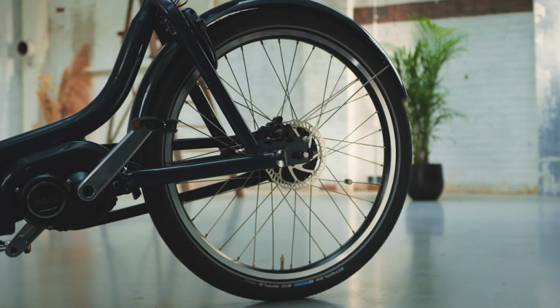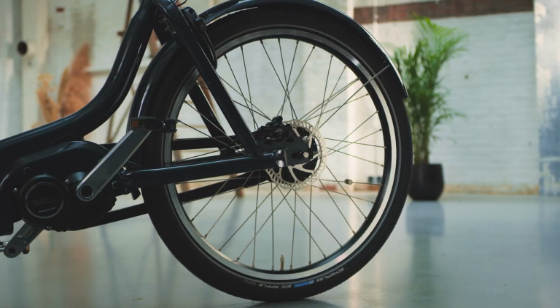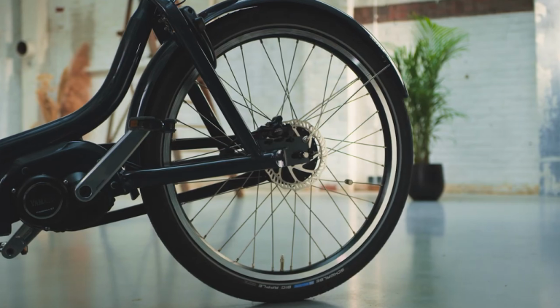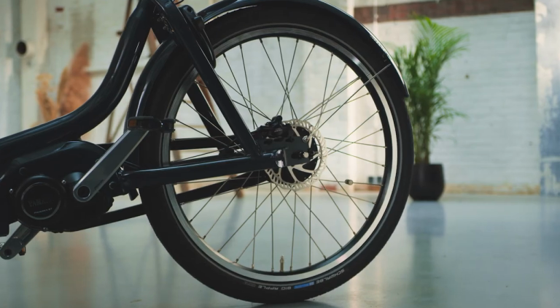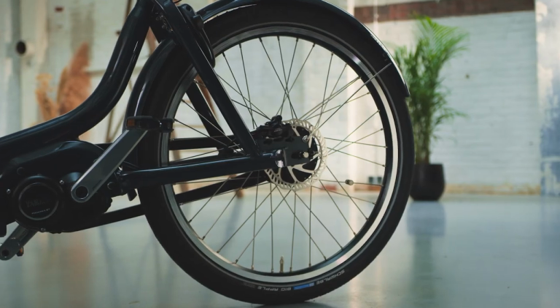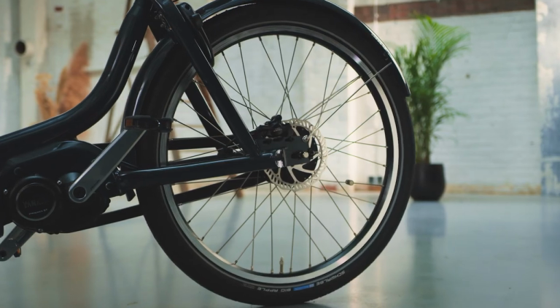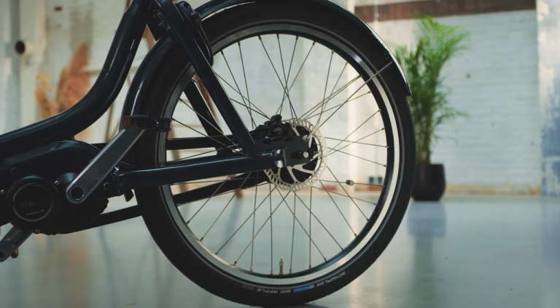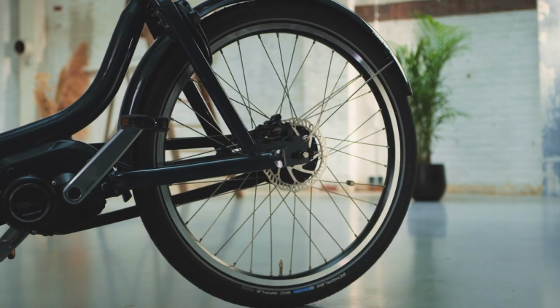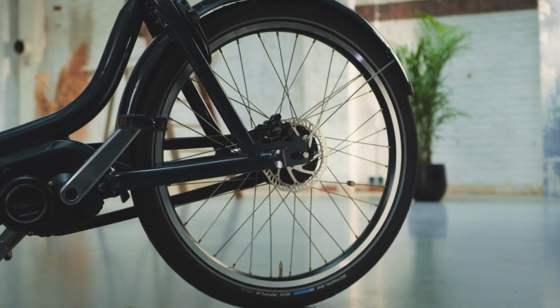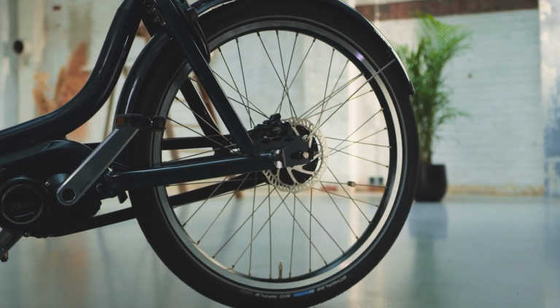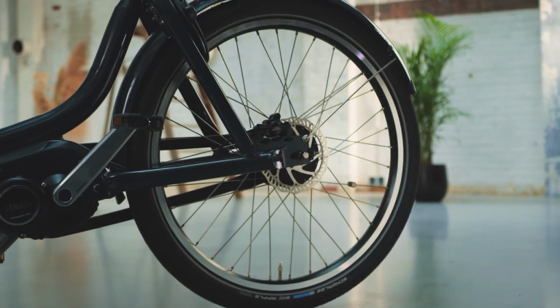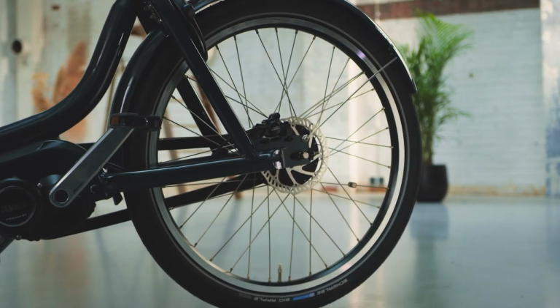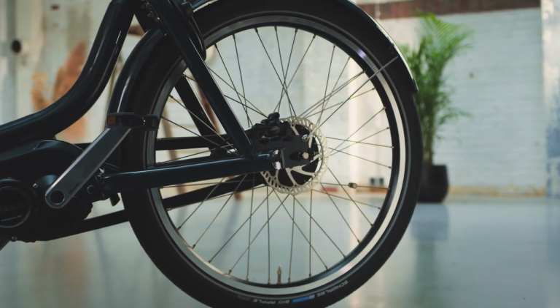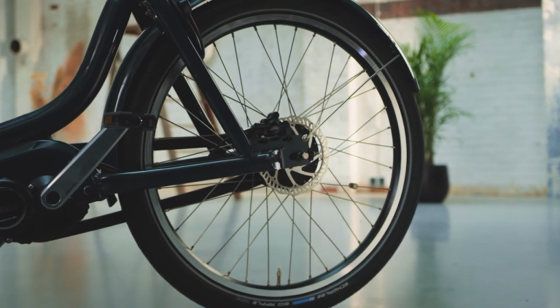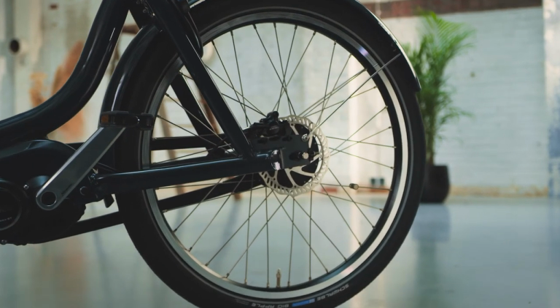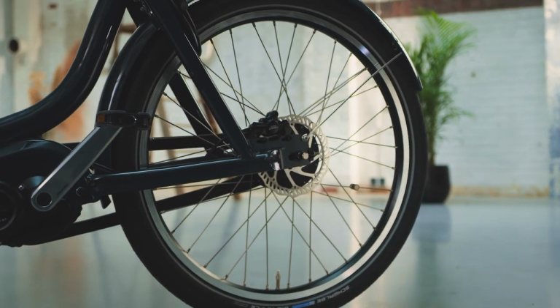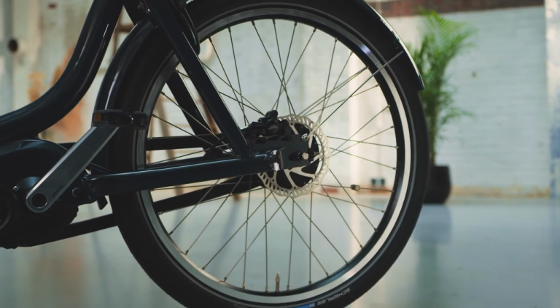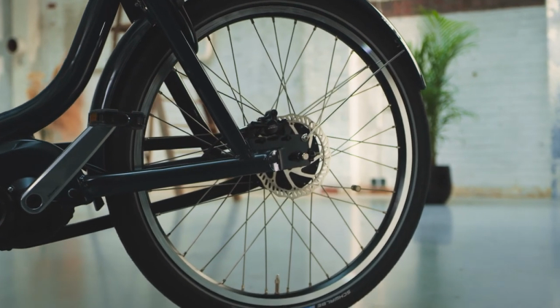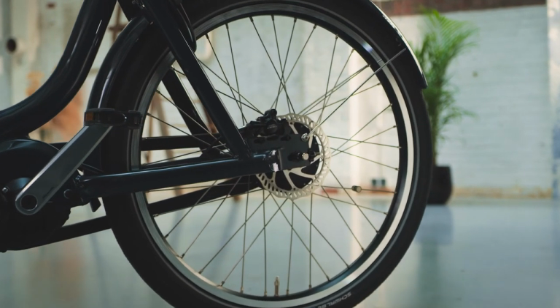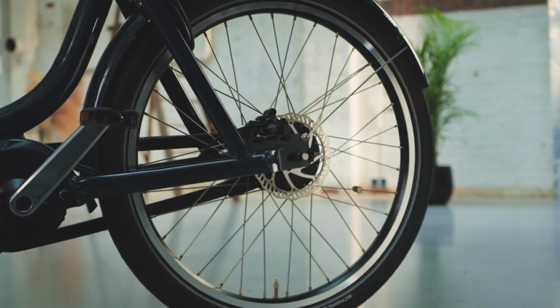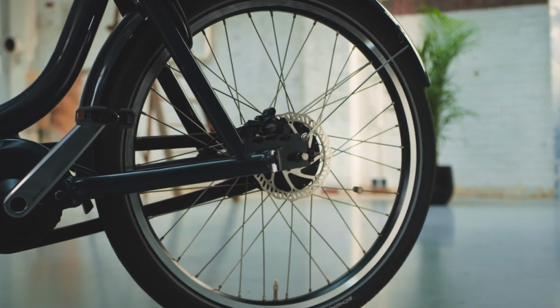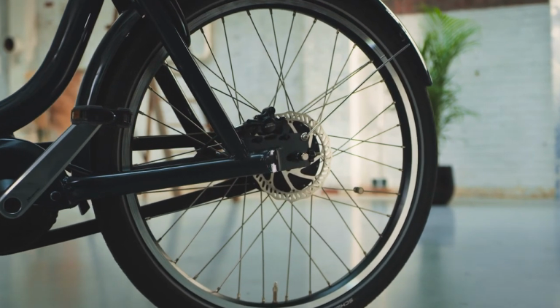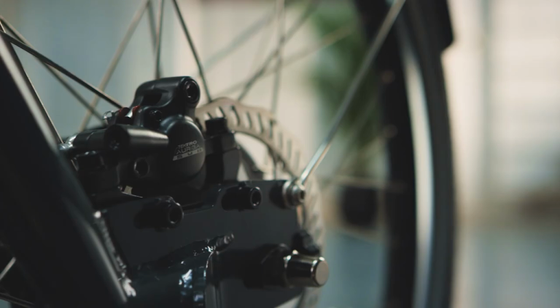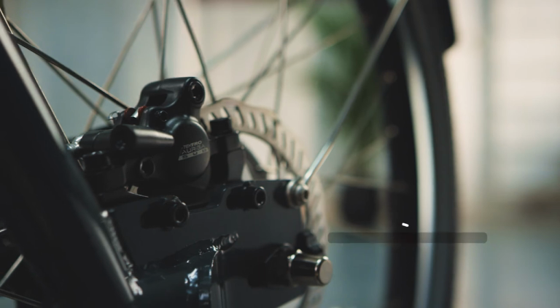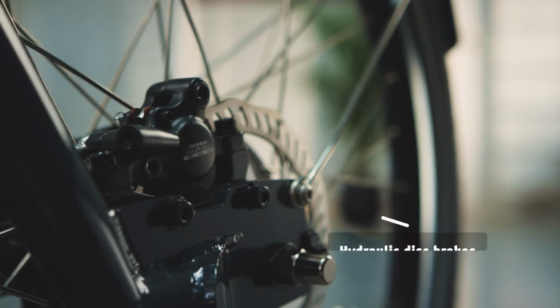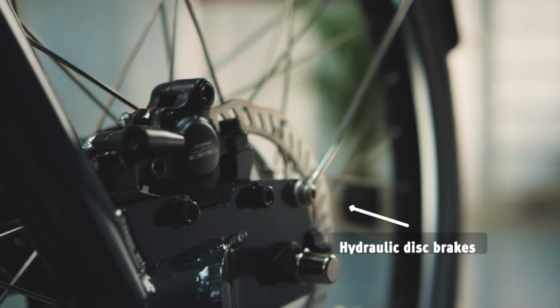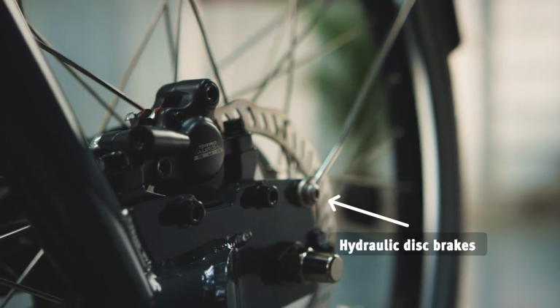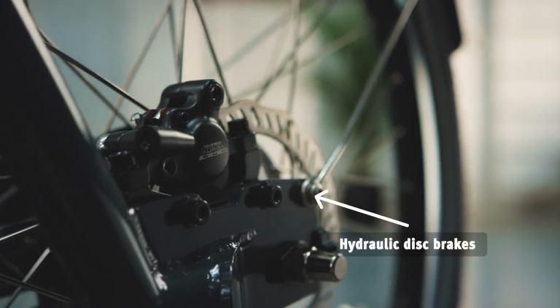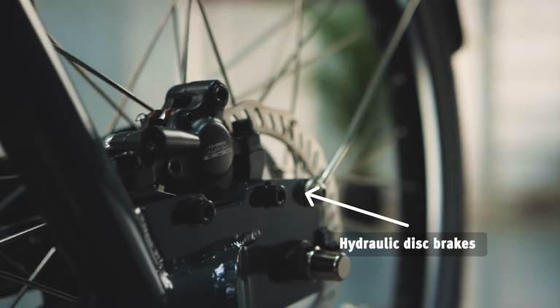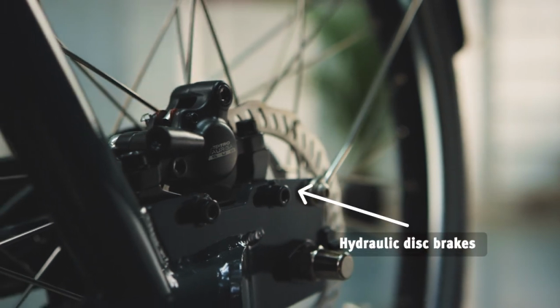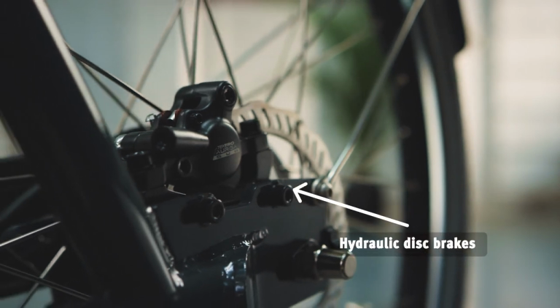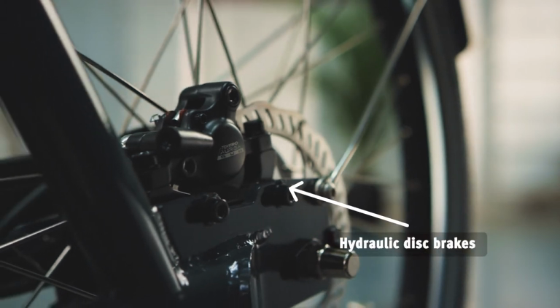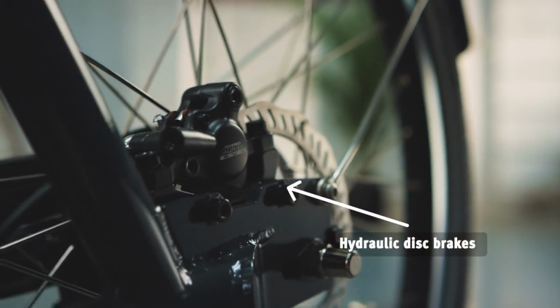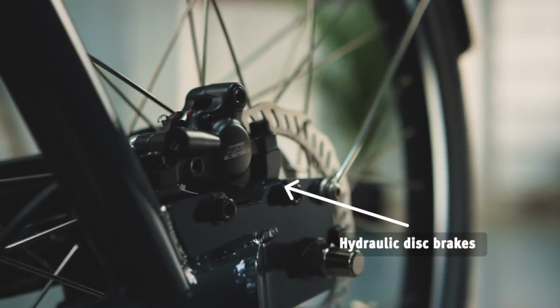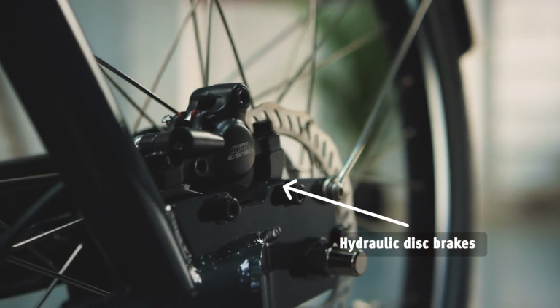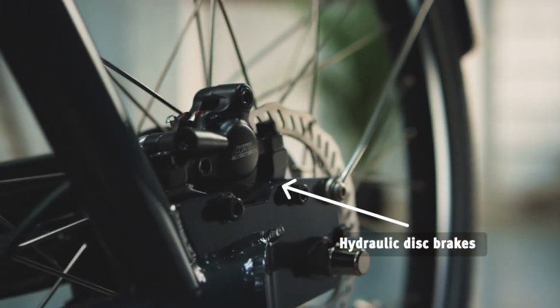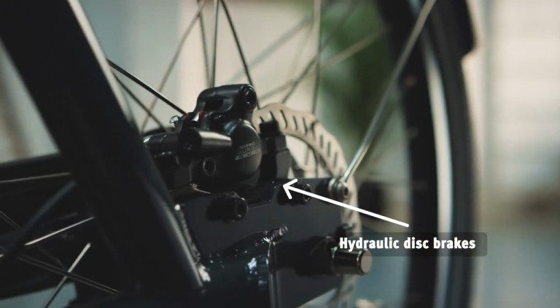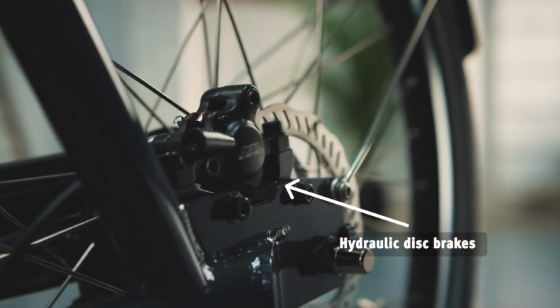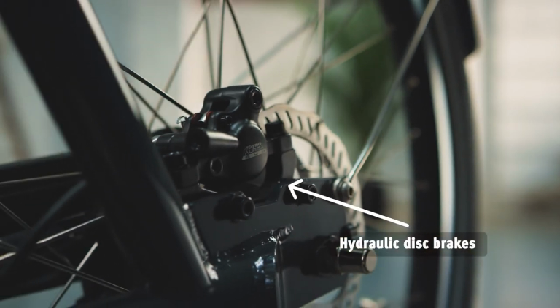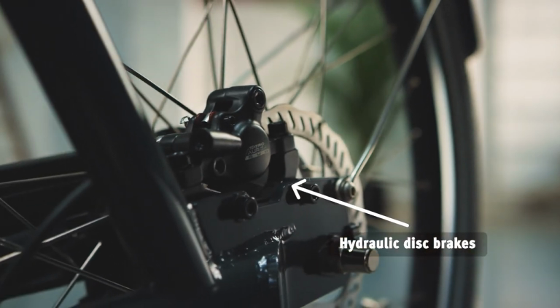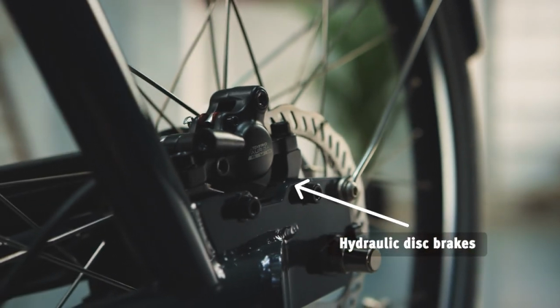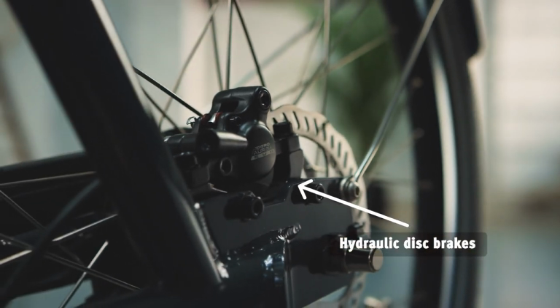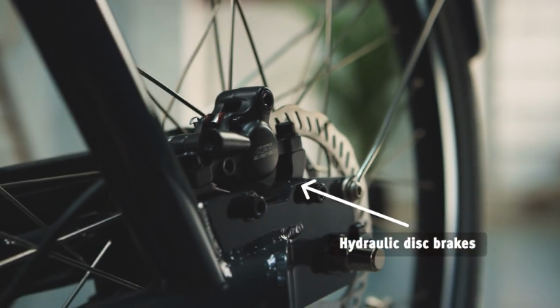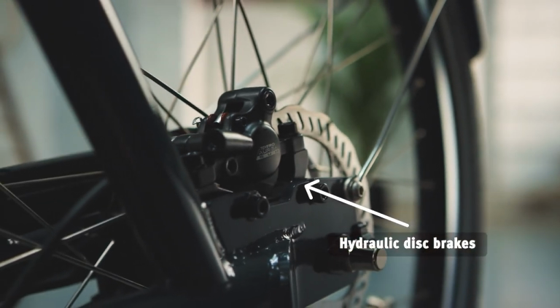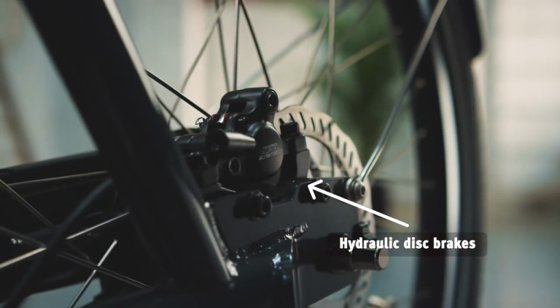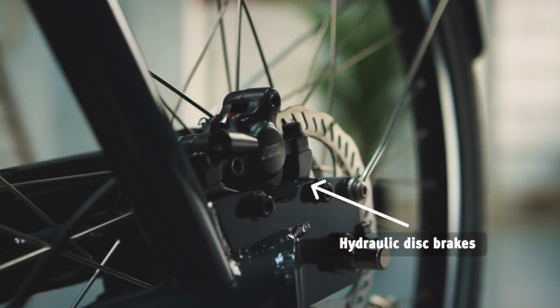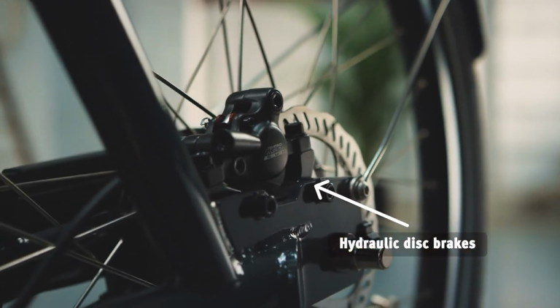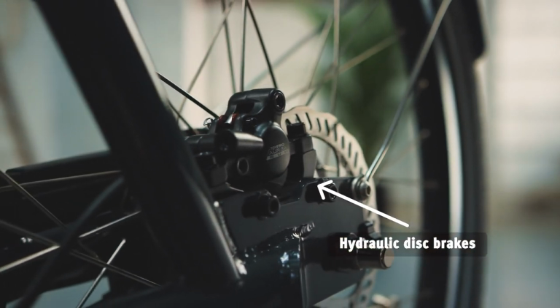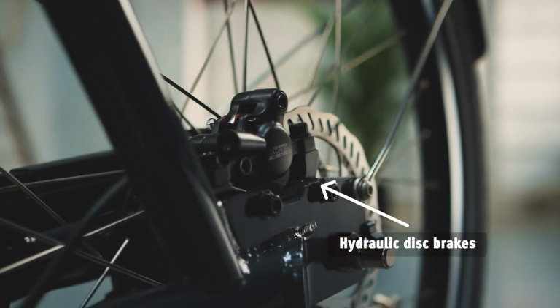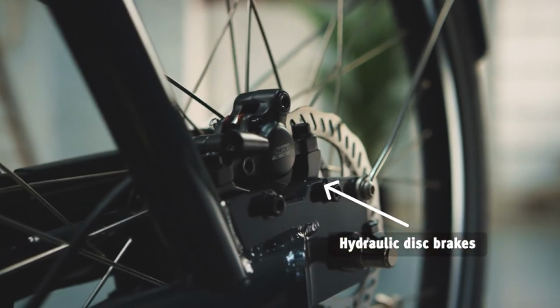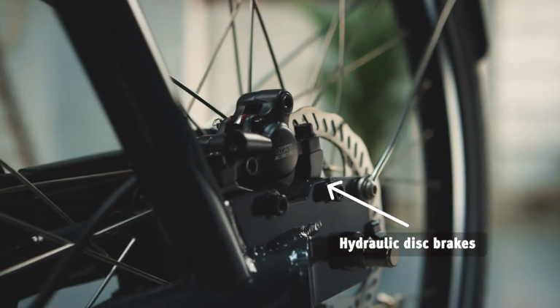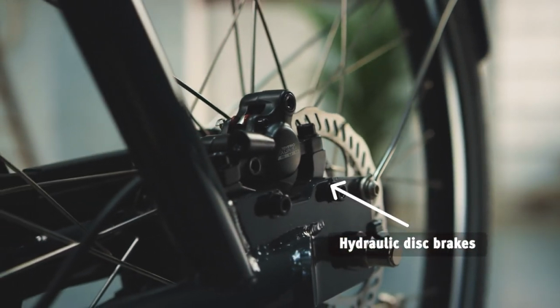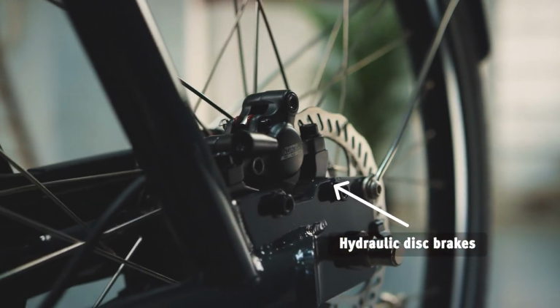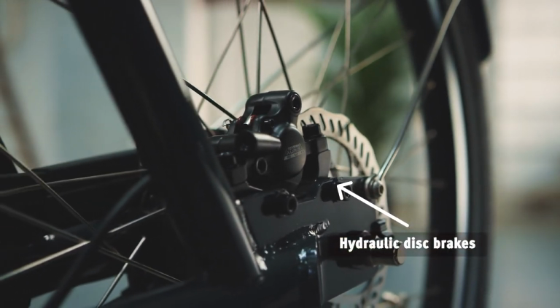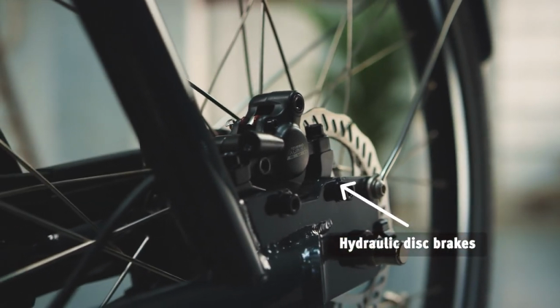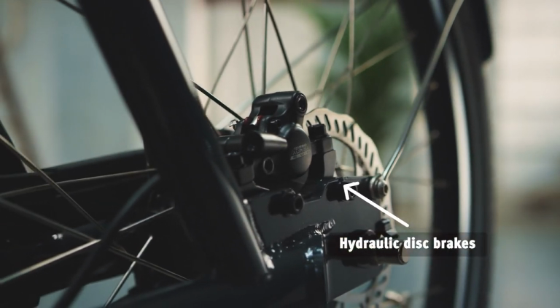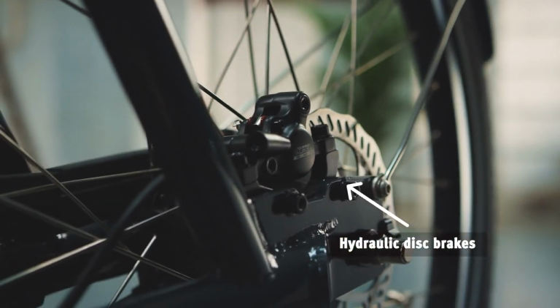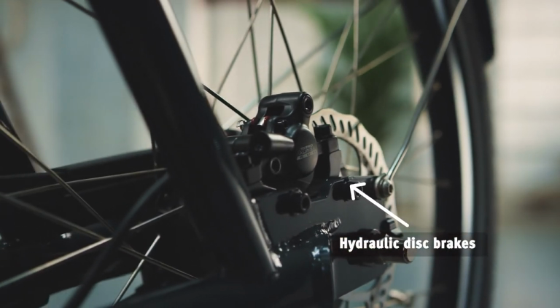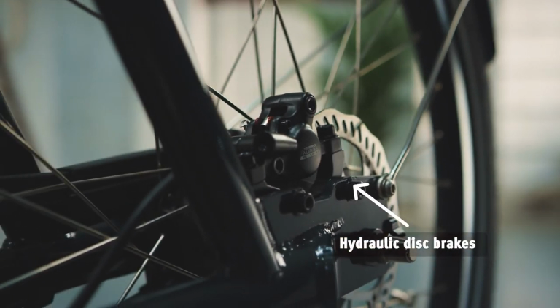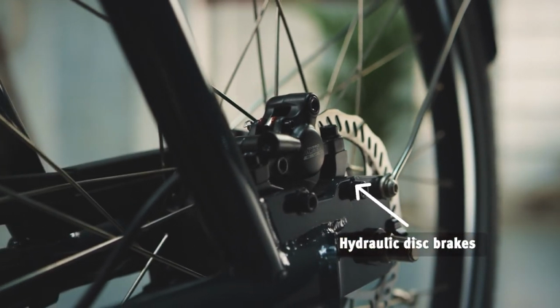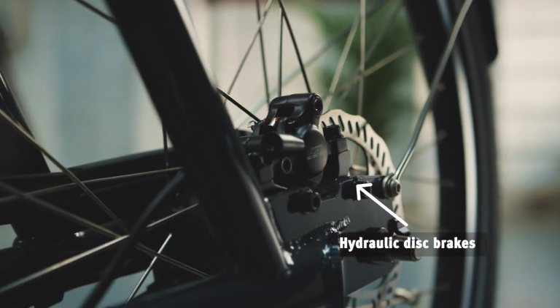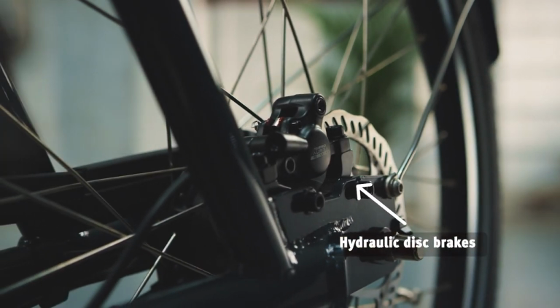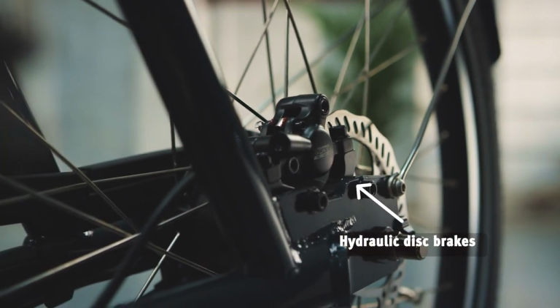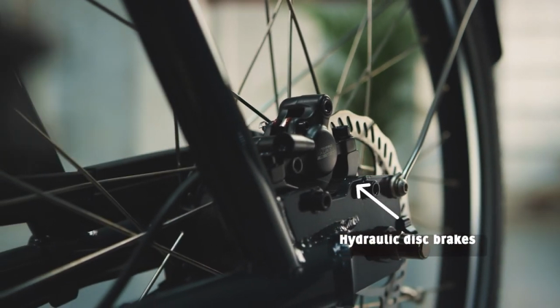Going too fast? No worries. The hydraulic disc brakes enable gradual and heartbreaking braking, and they're low maintenance.